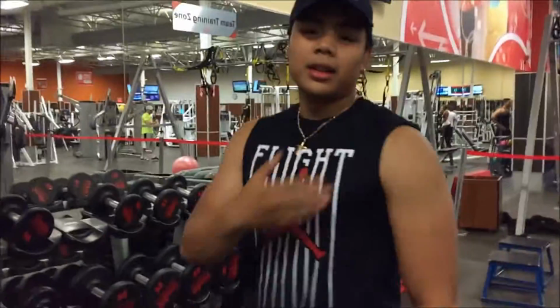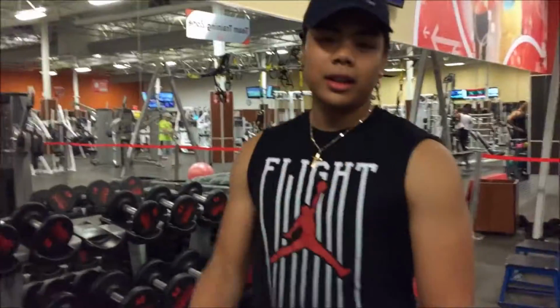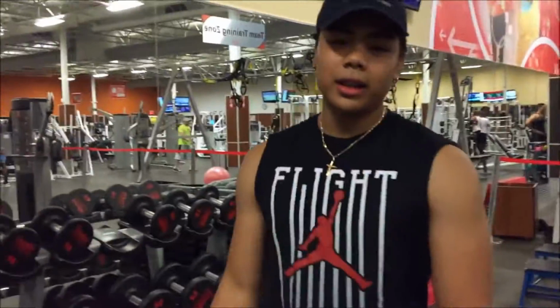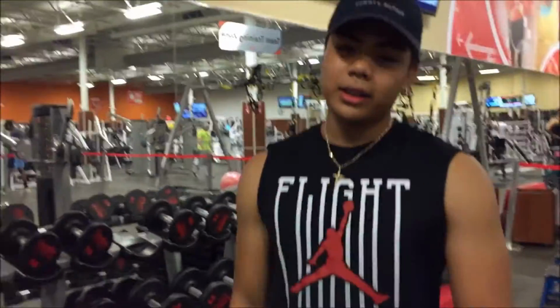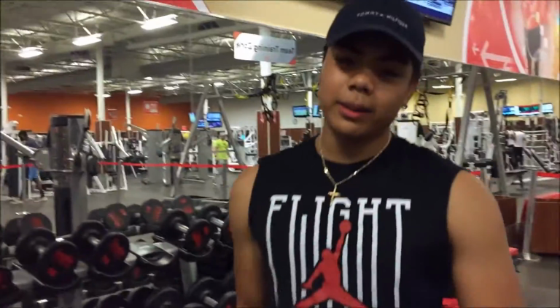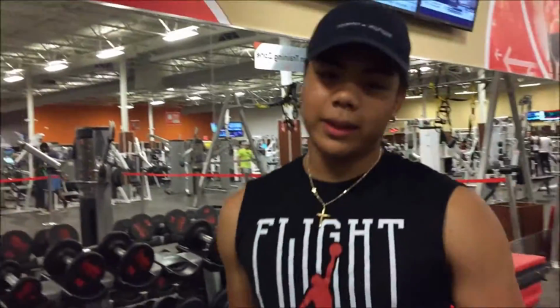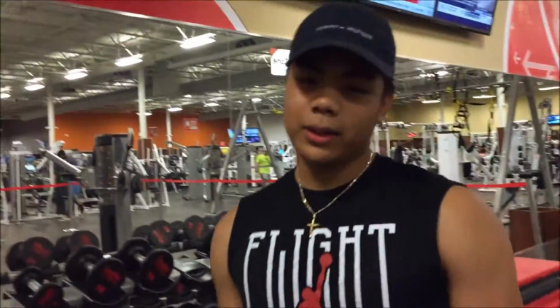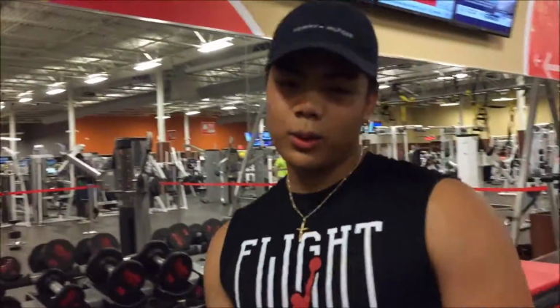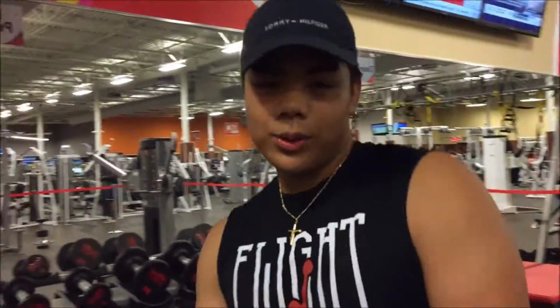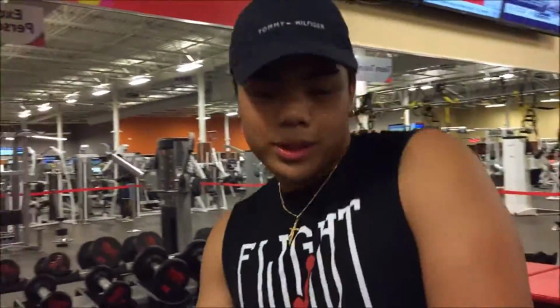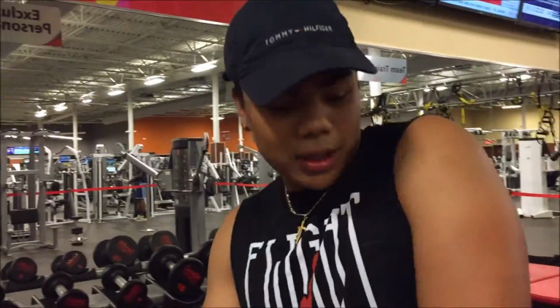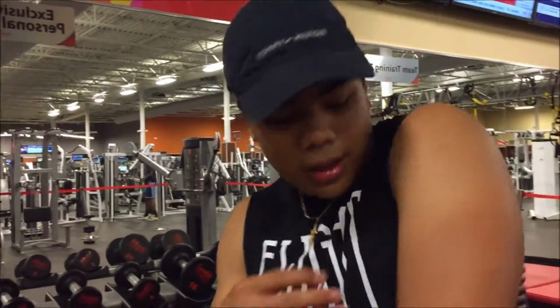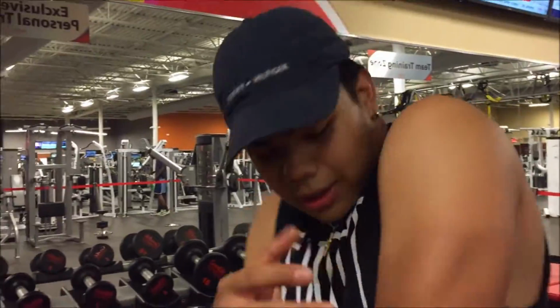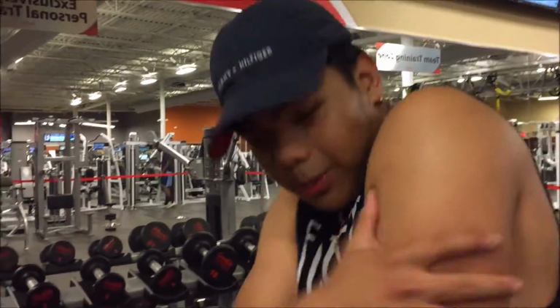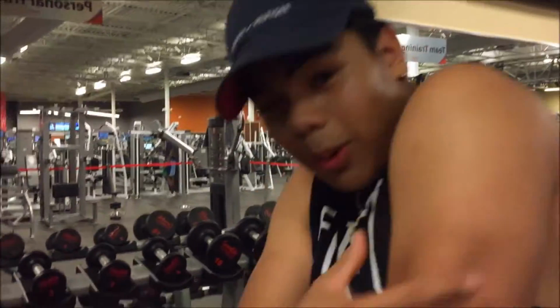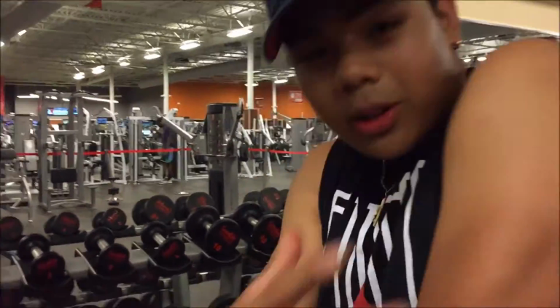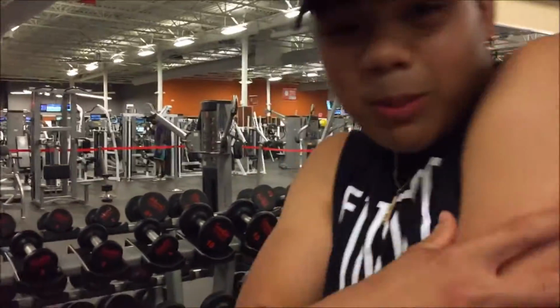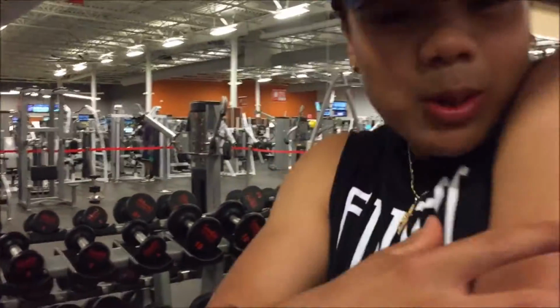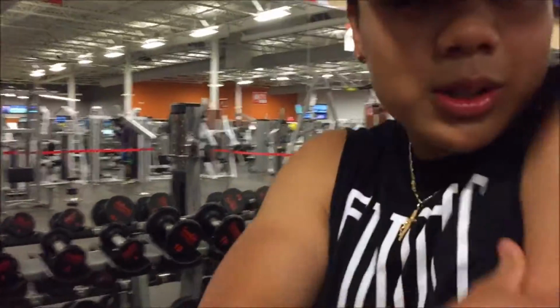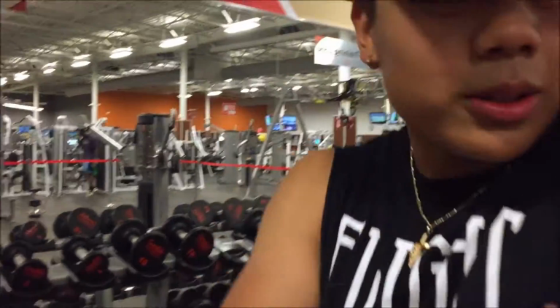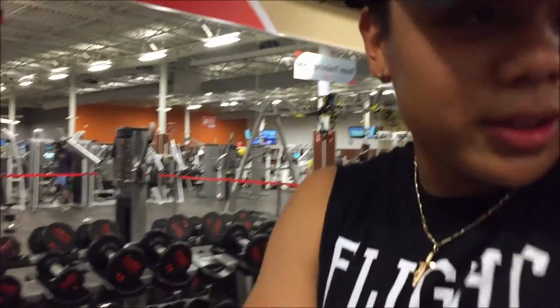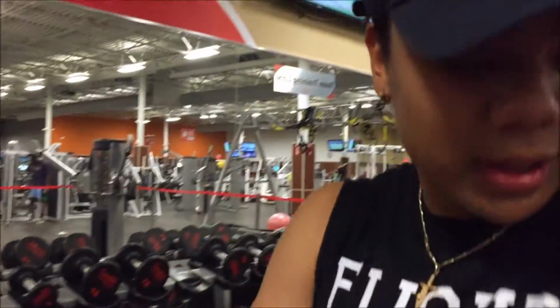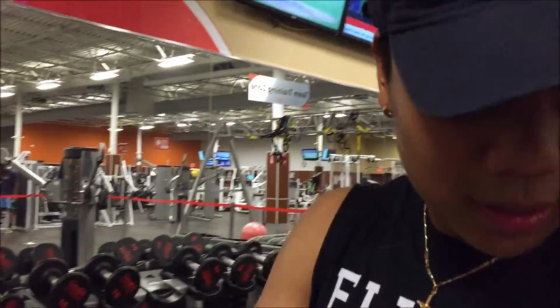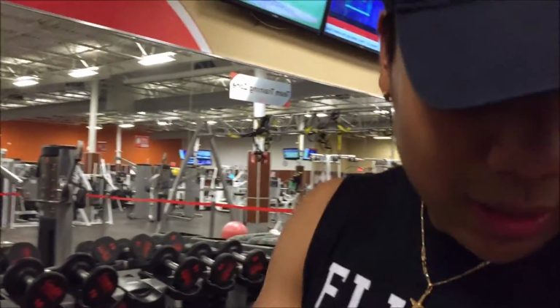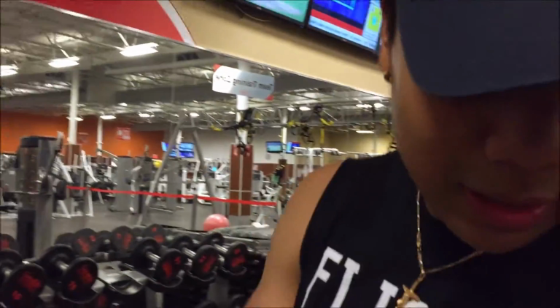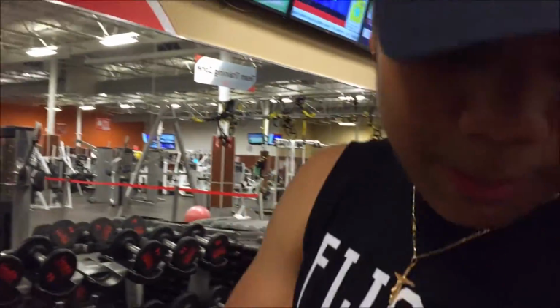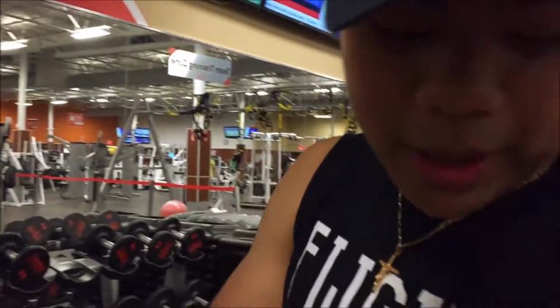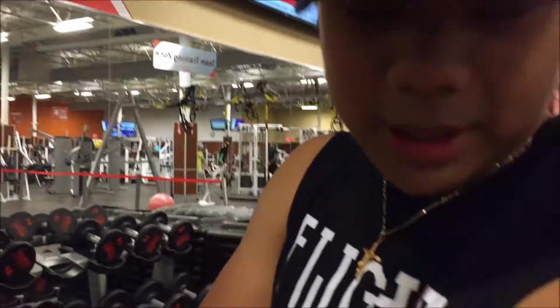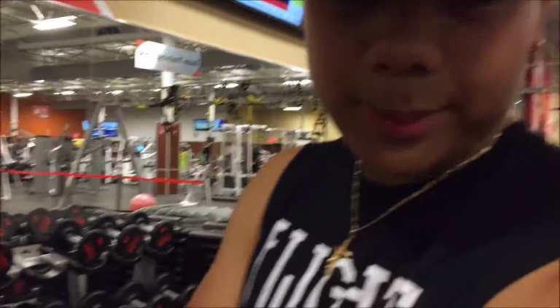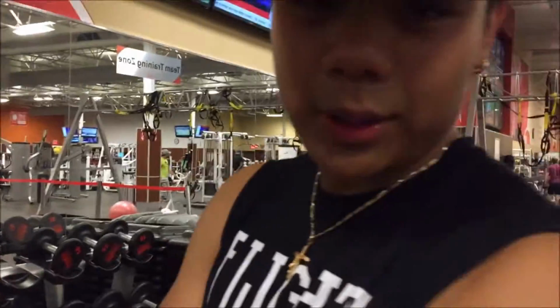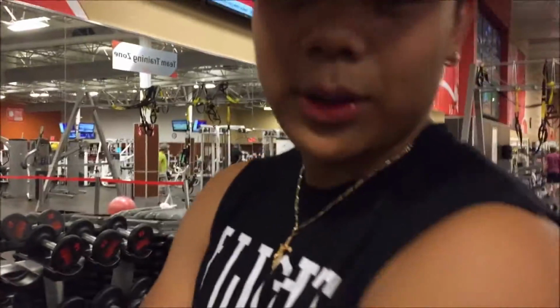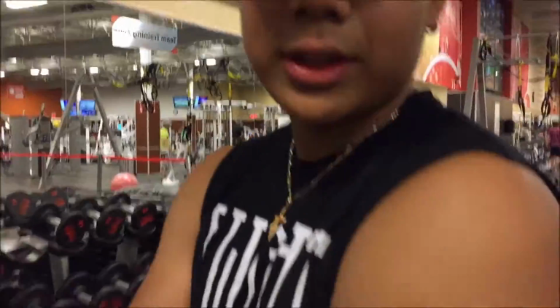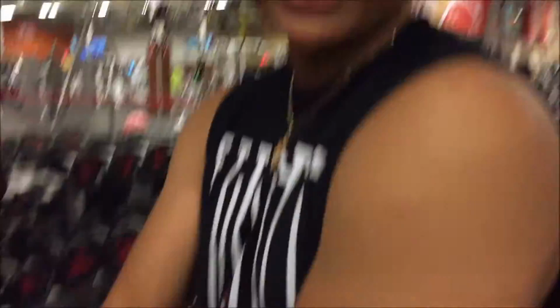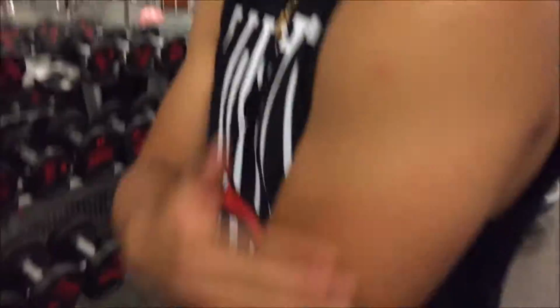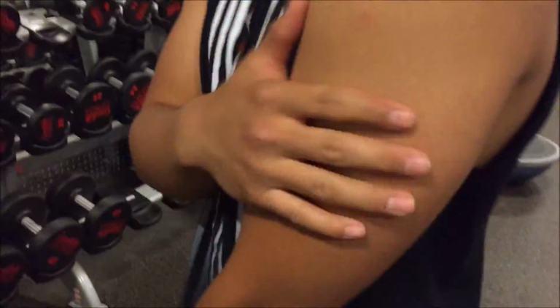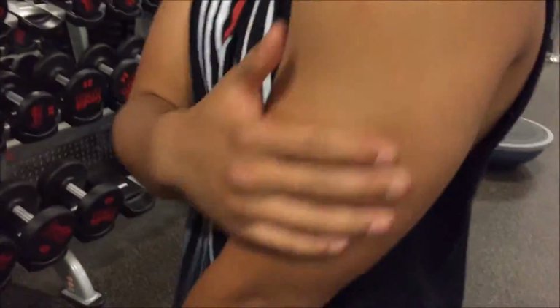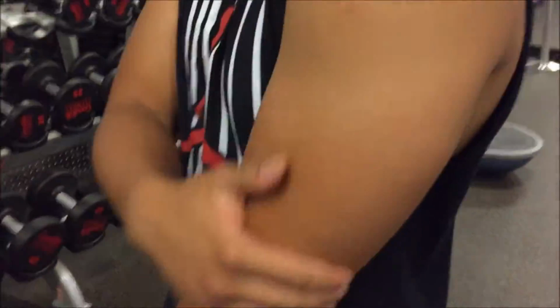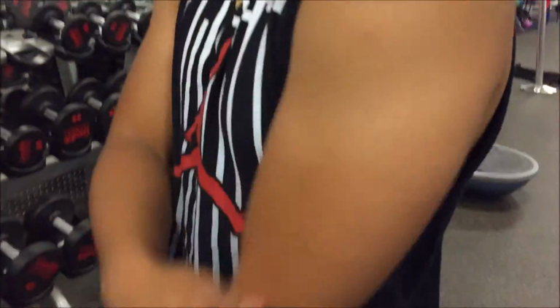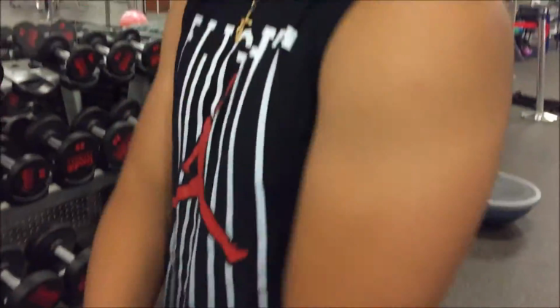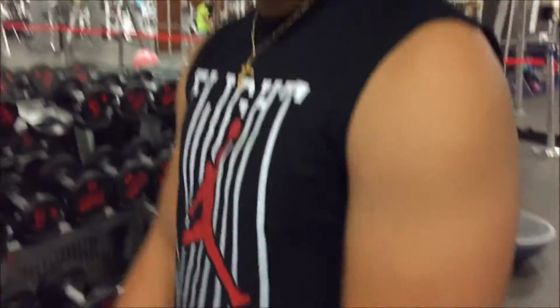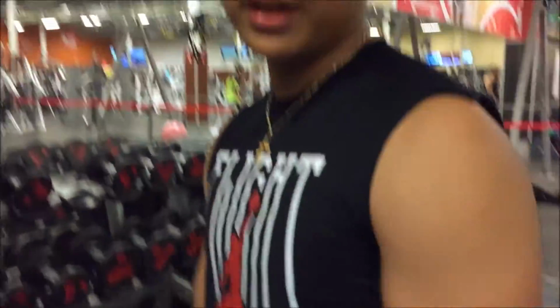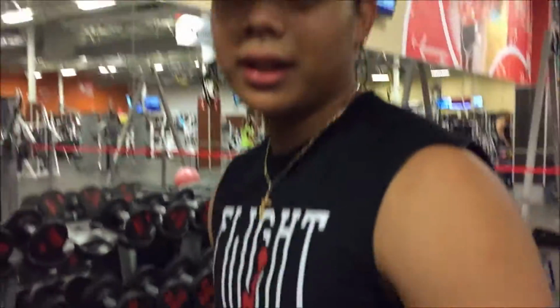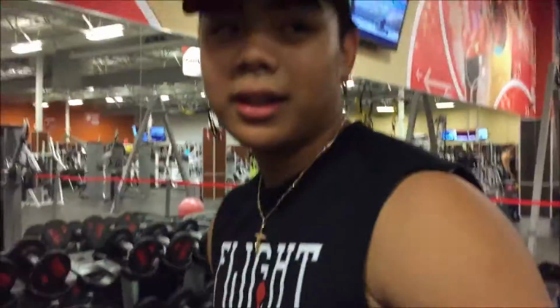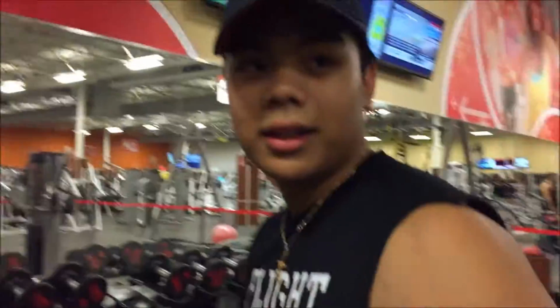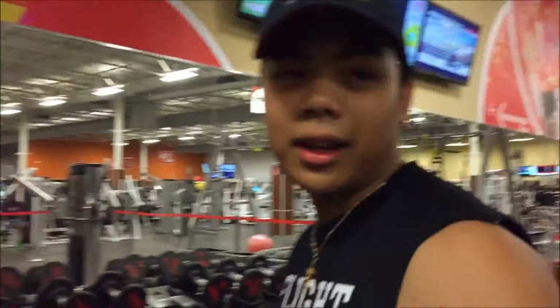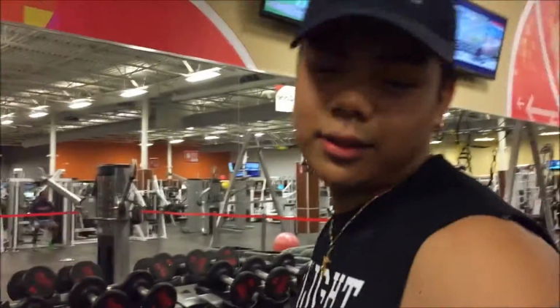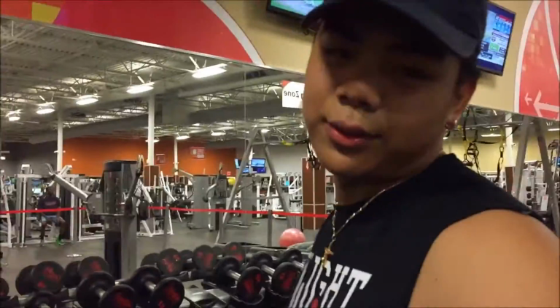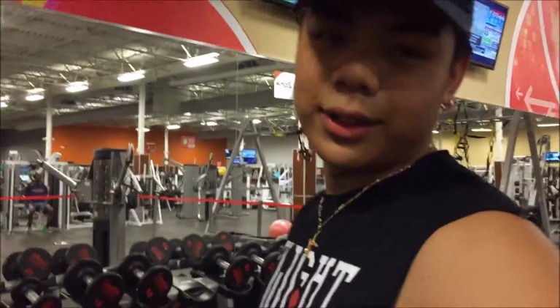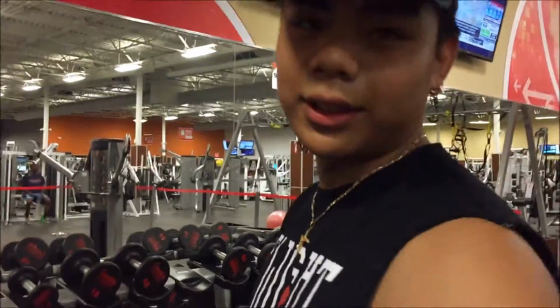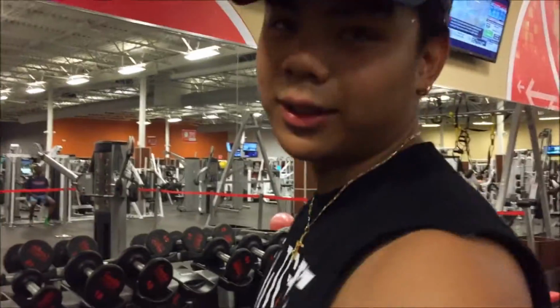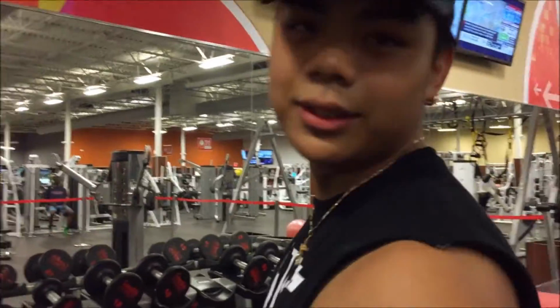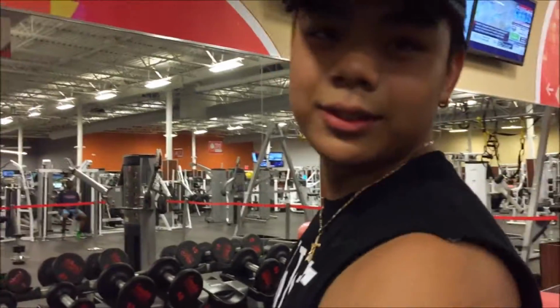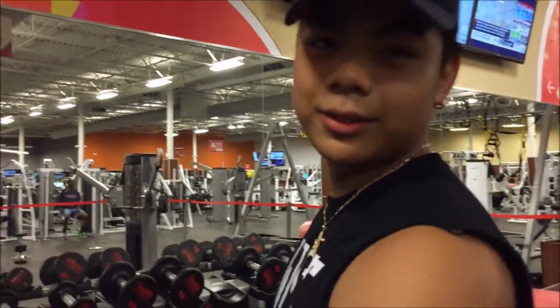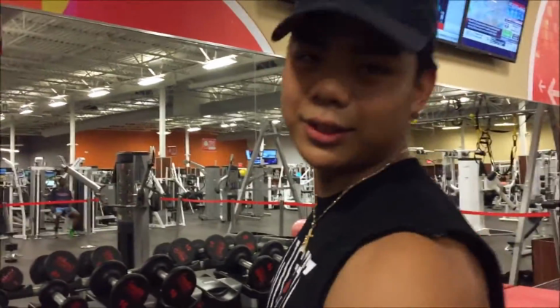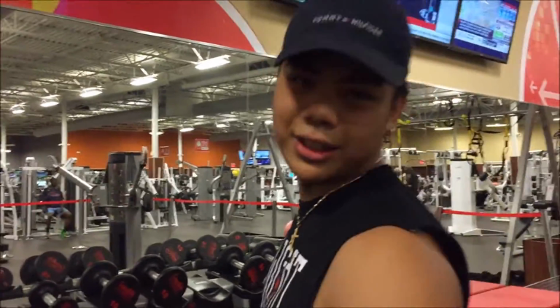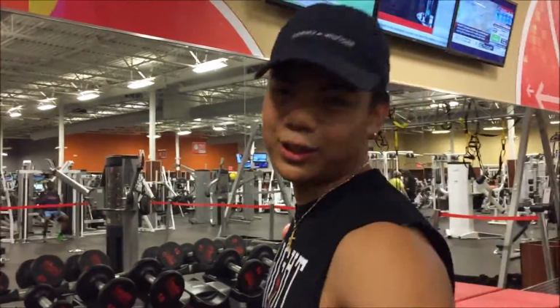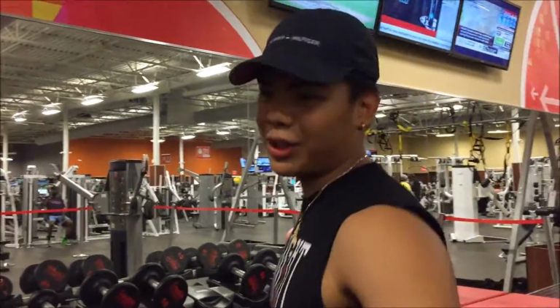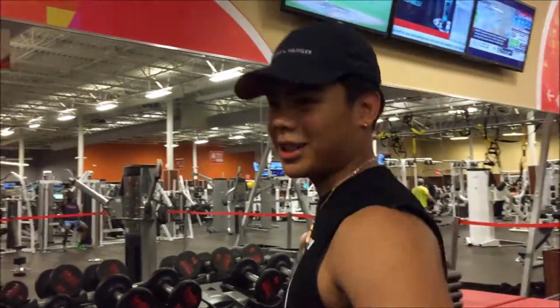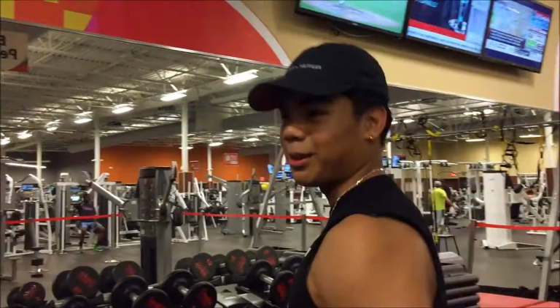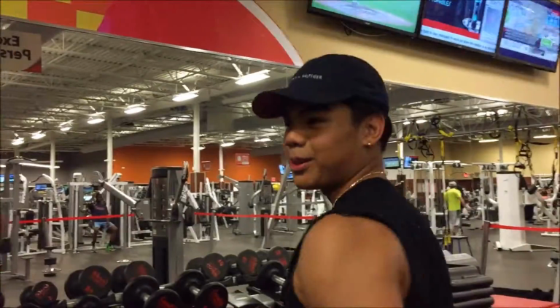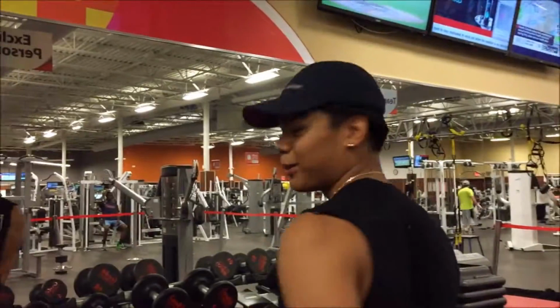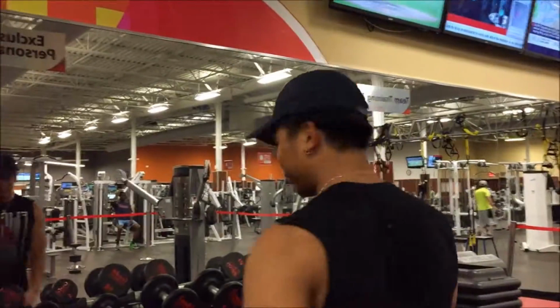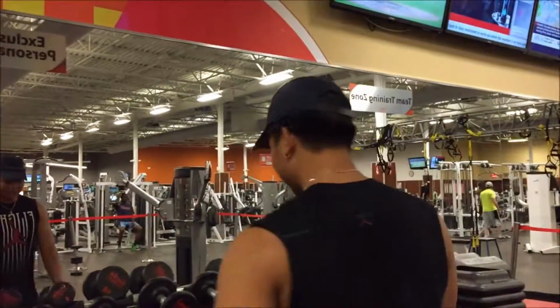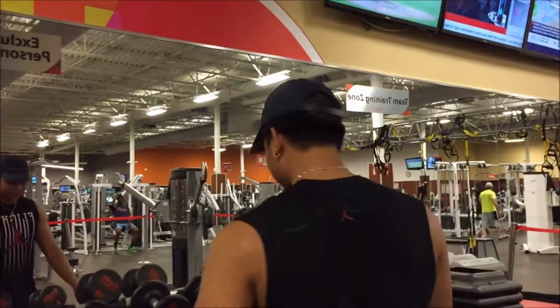All right, time to get those smaller muscles. We're gonna hit bicep curls and then tricep extension.